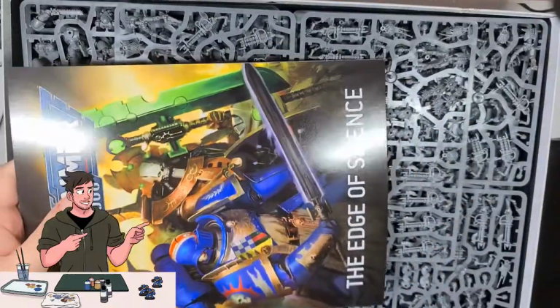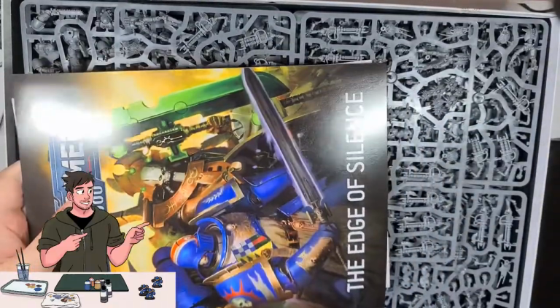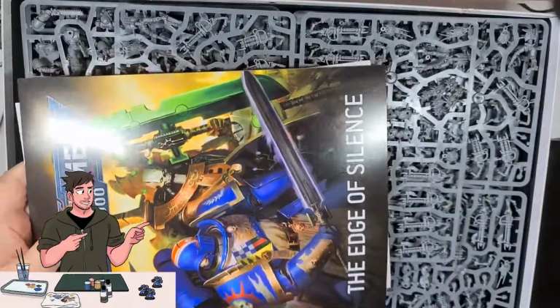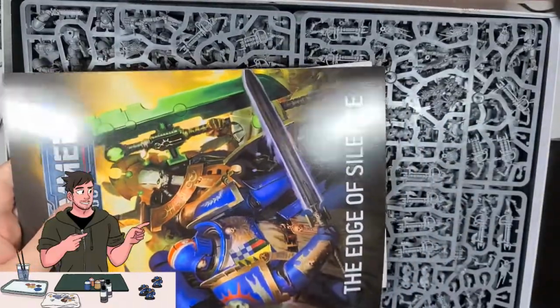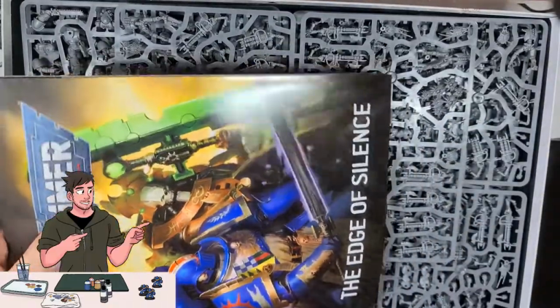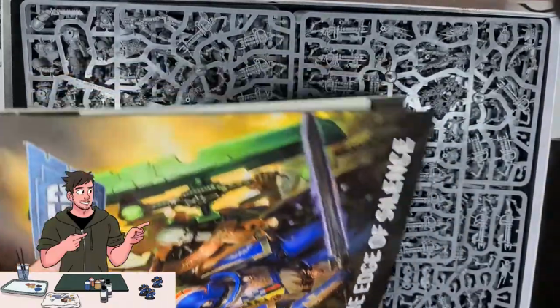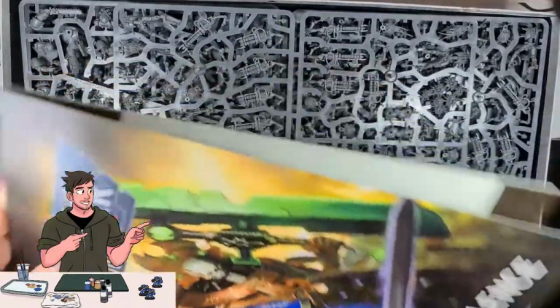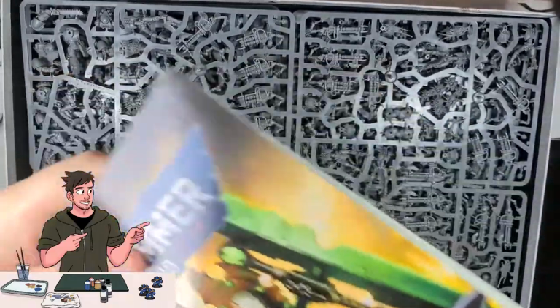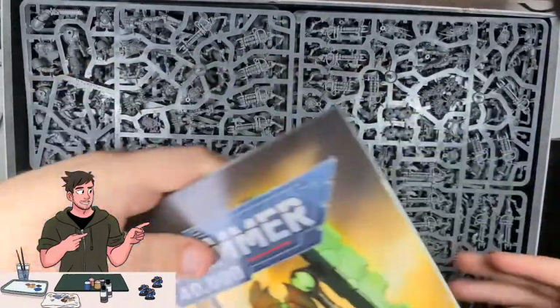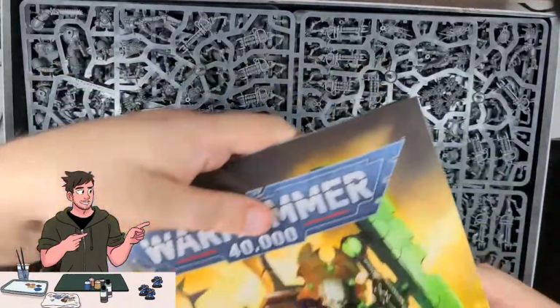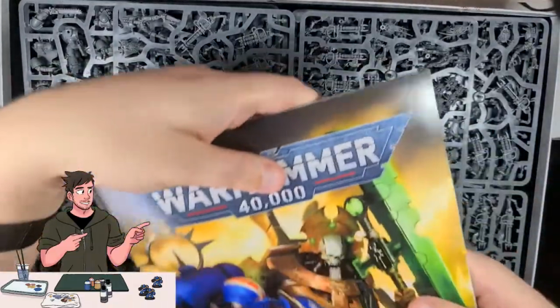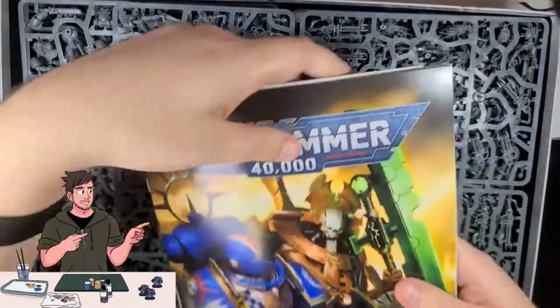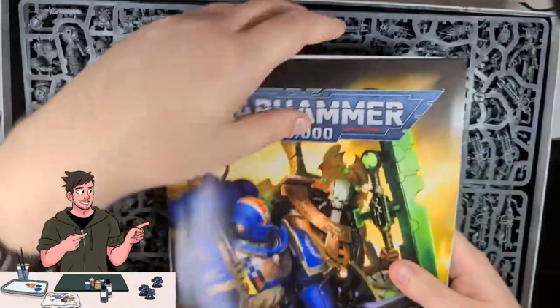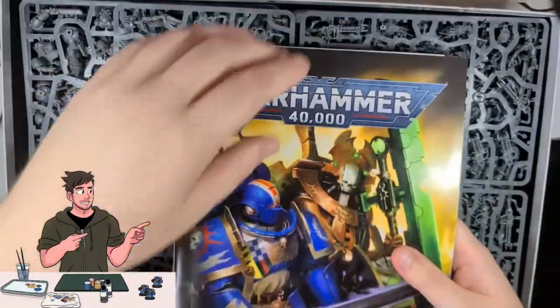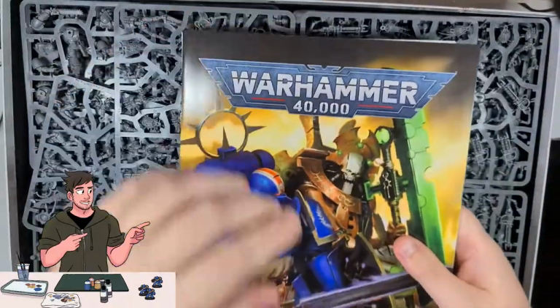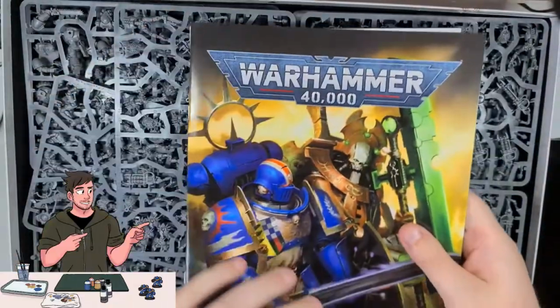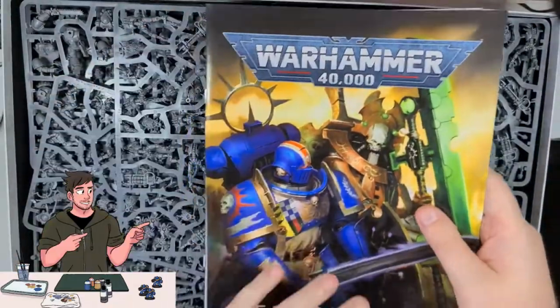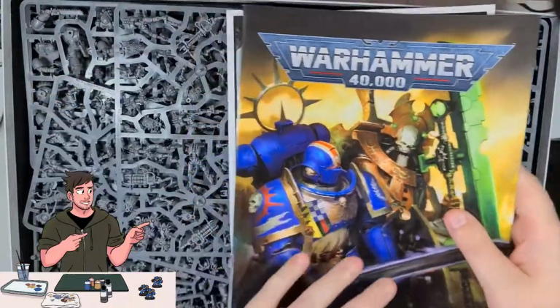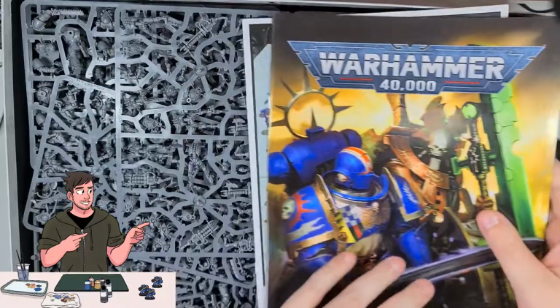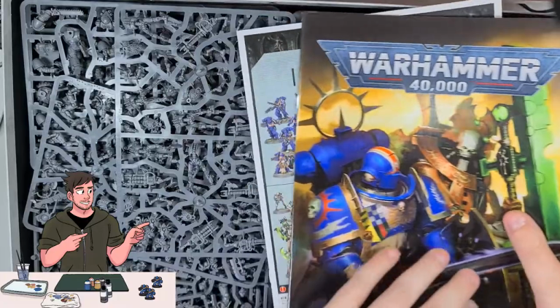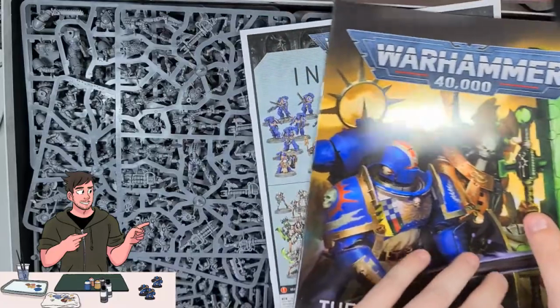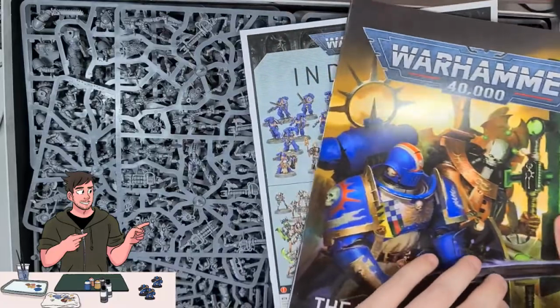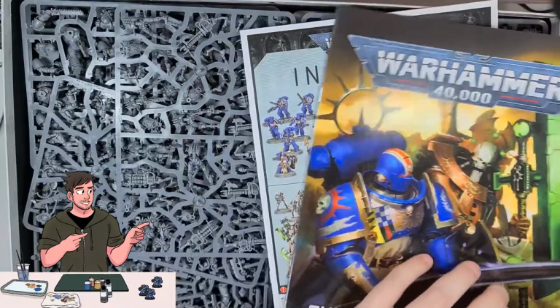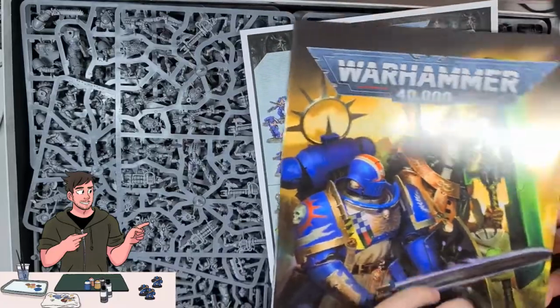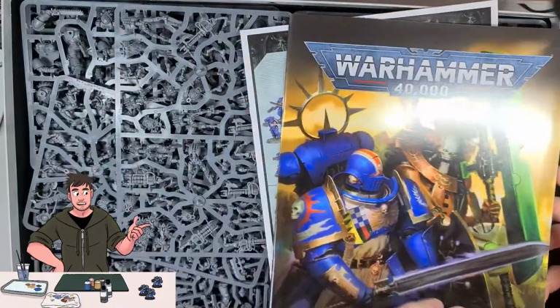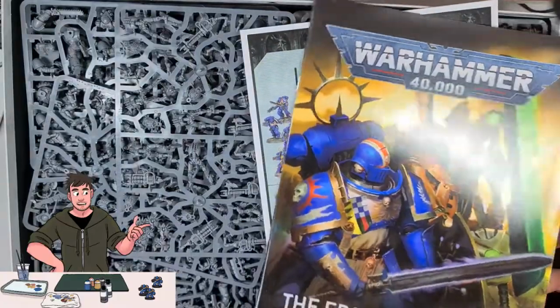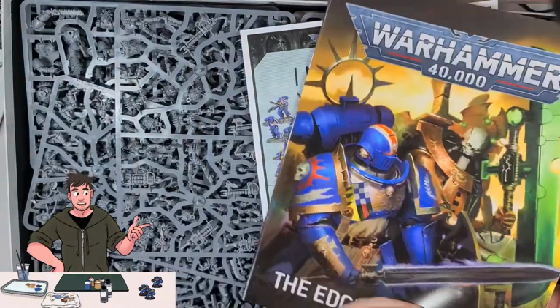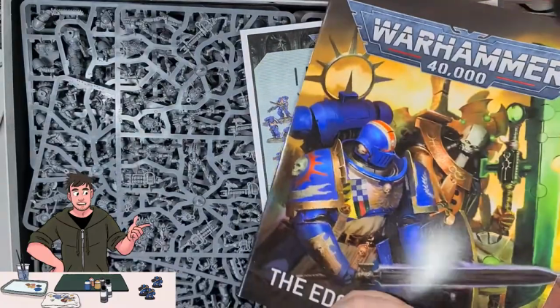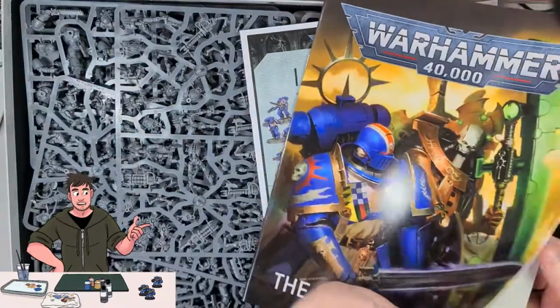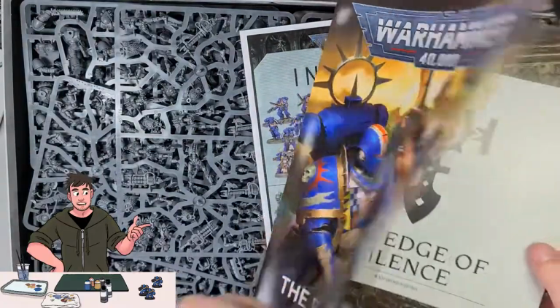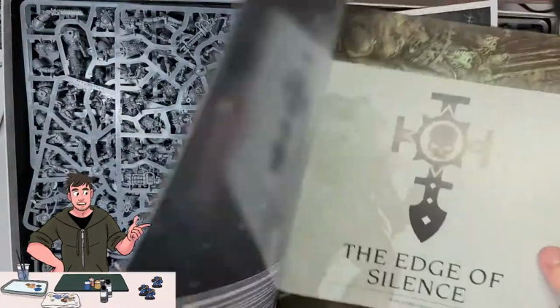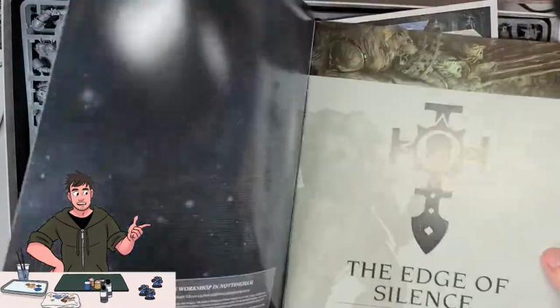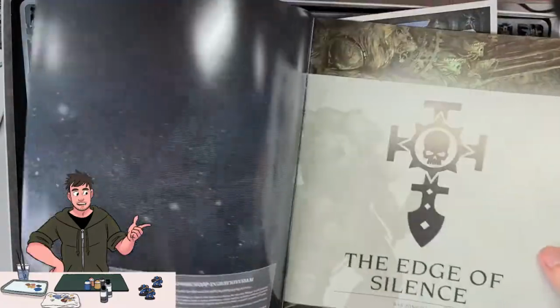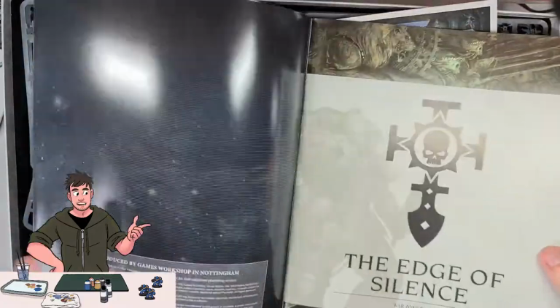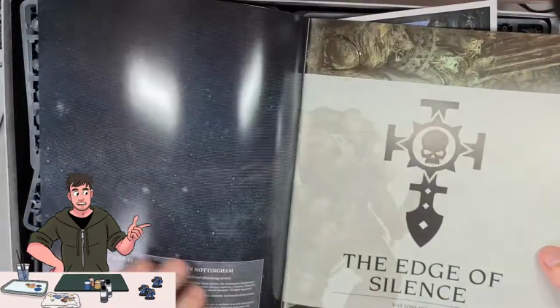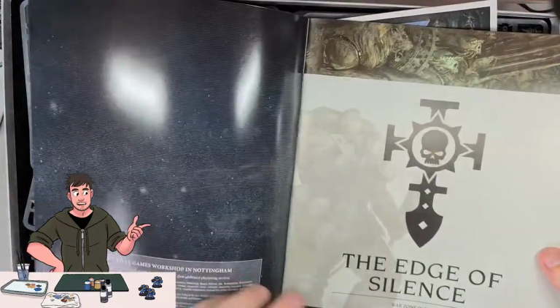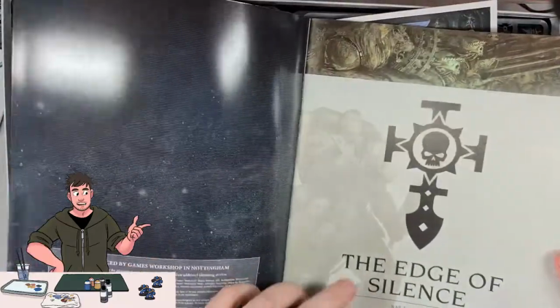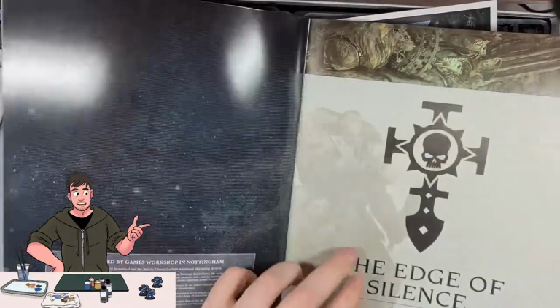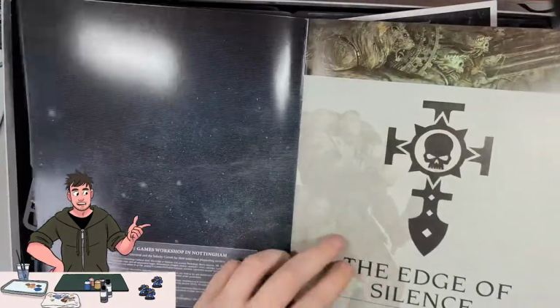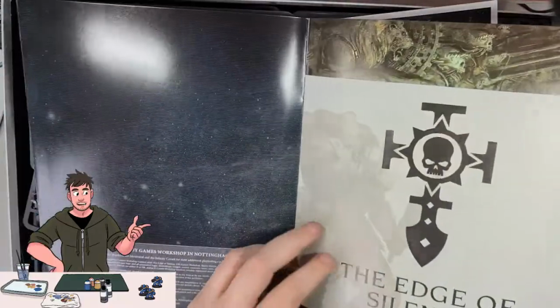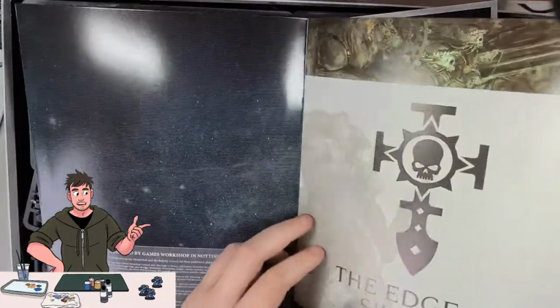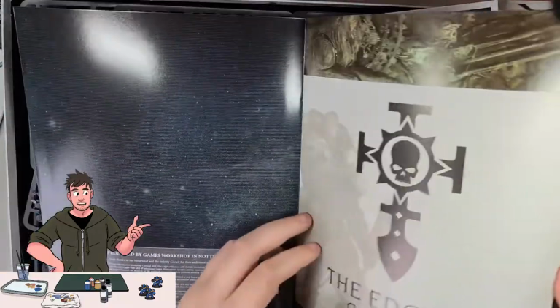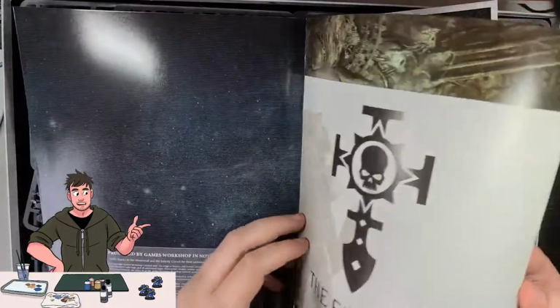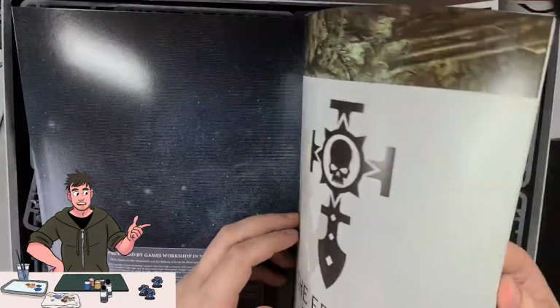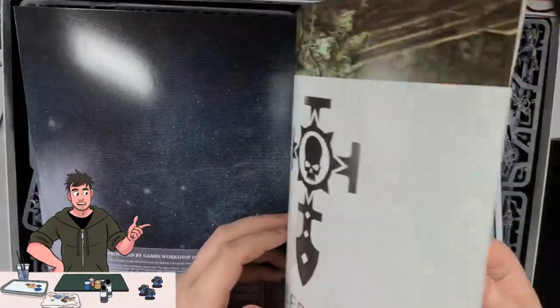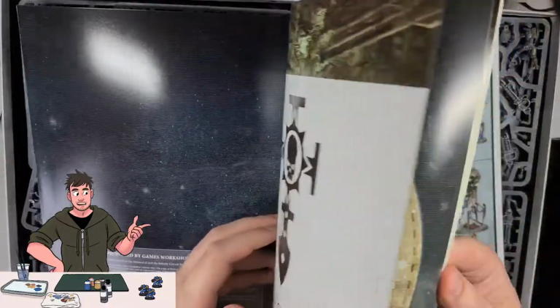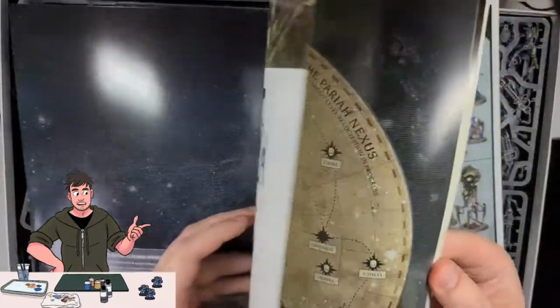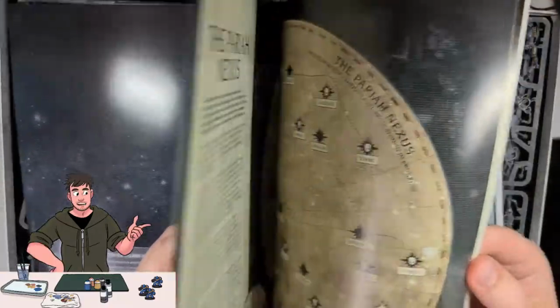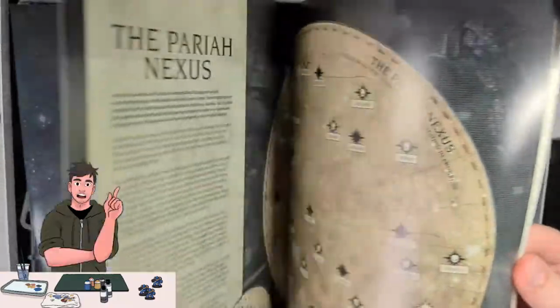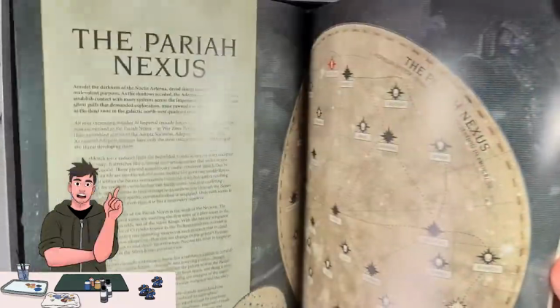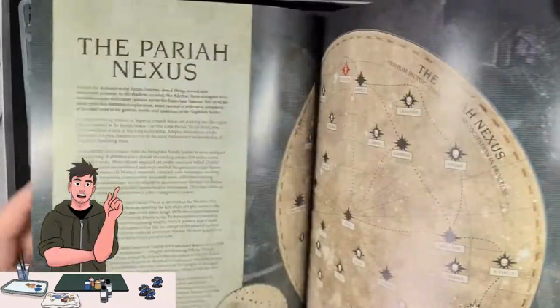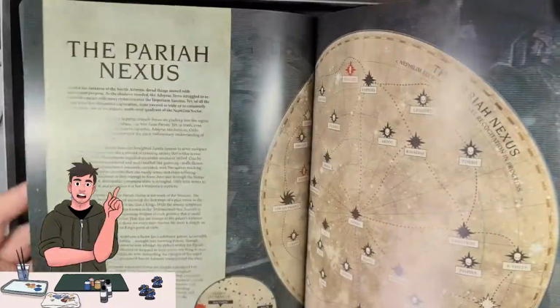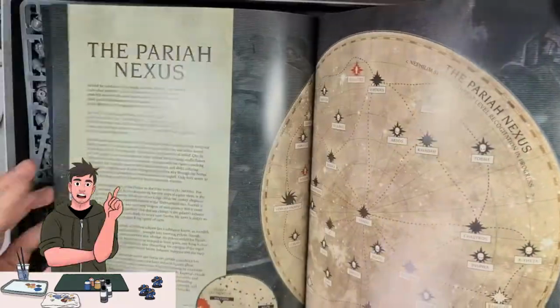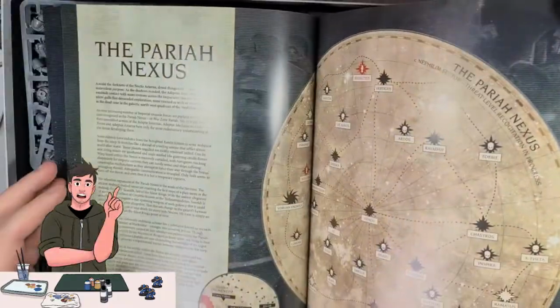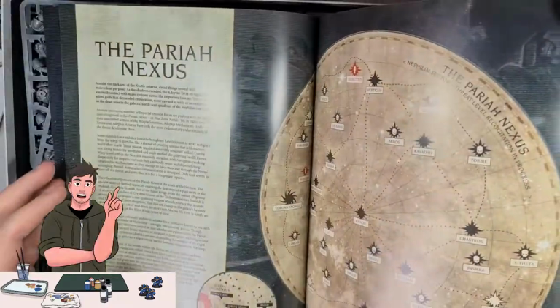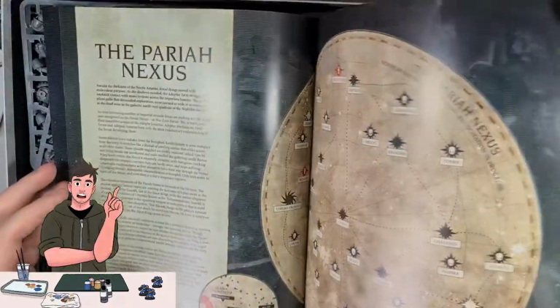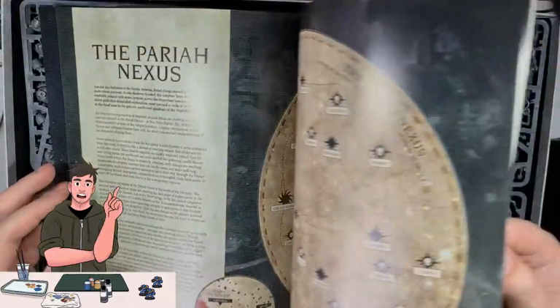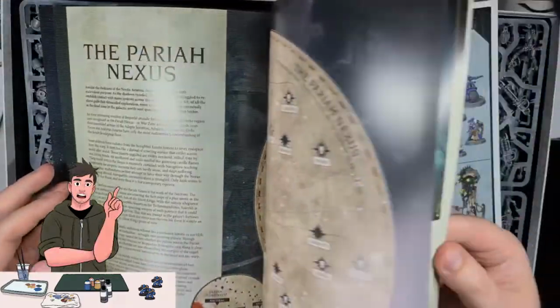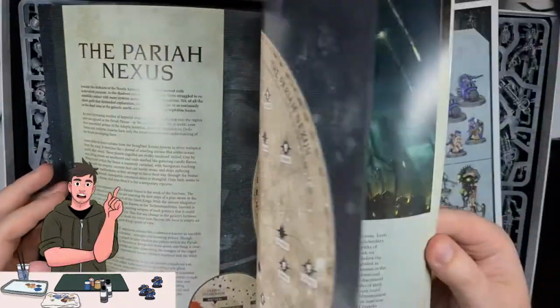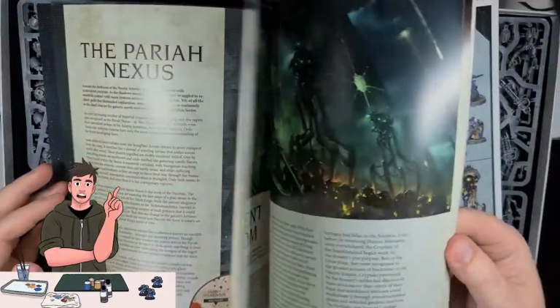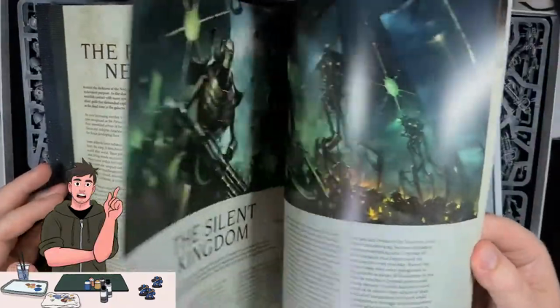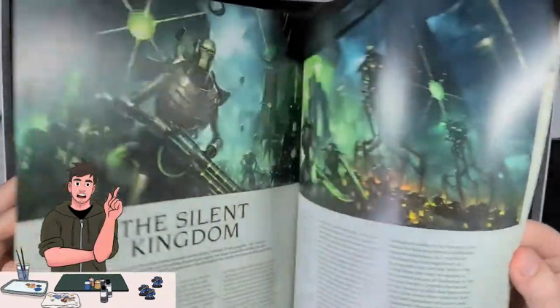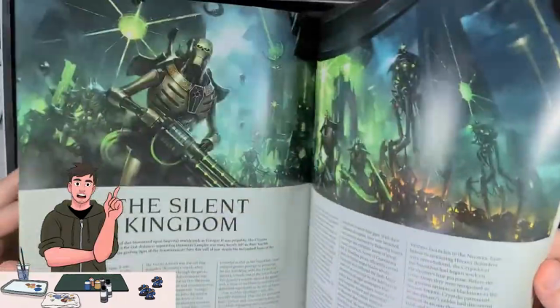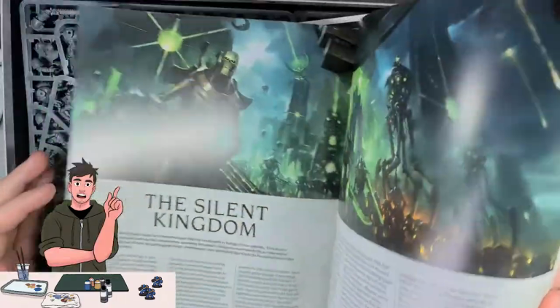Now this looks like some kind of magazine, maybe a catalogue? But on closer inspection it does appear to be a miniaturised codex.